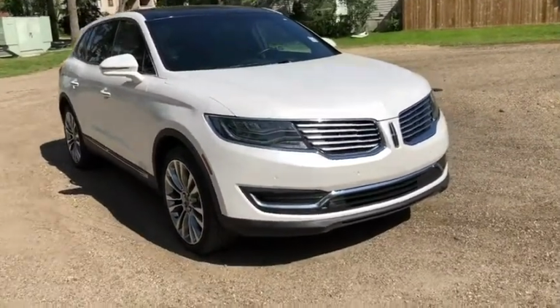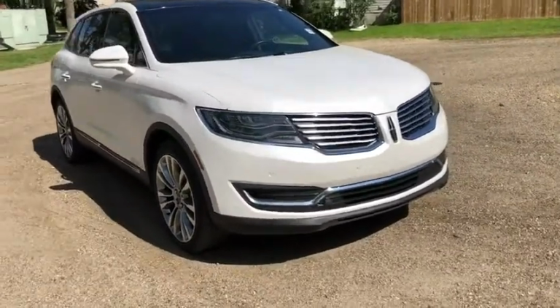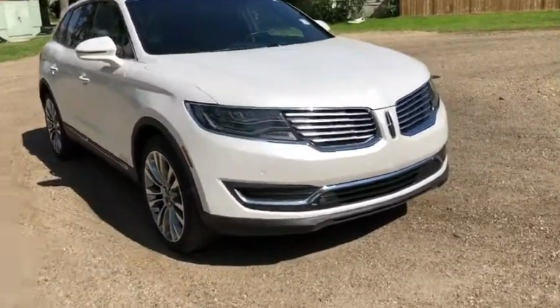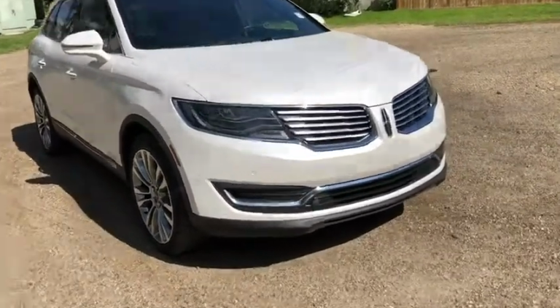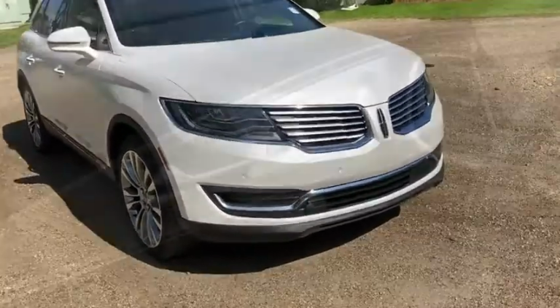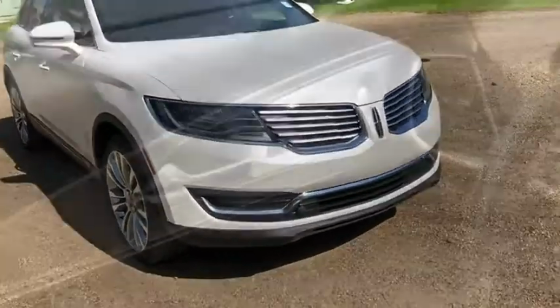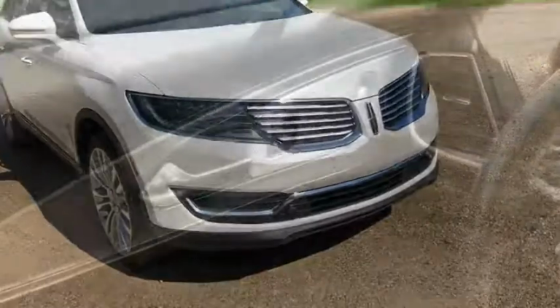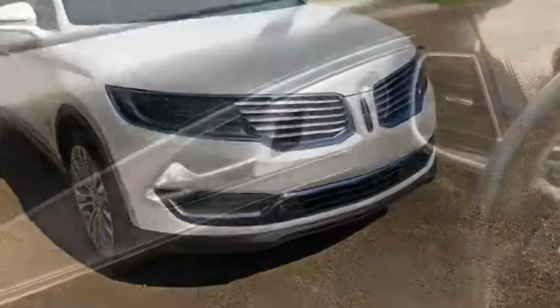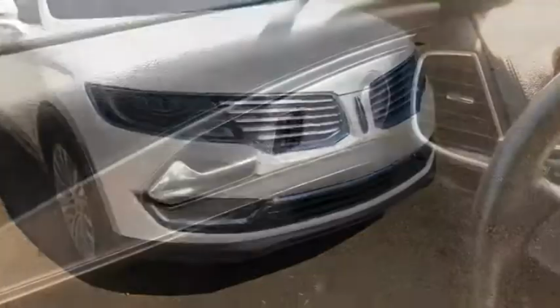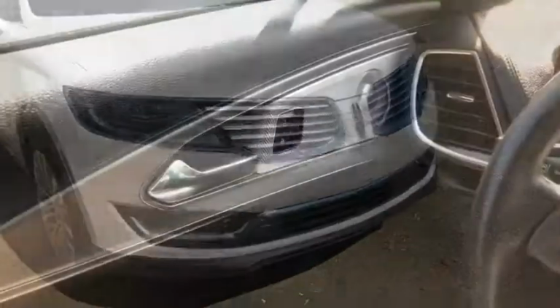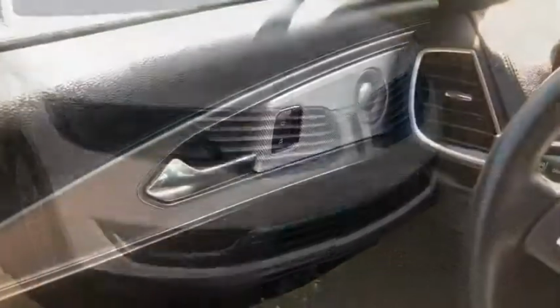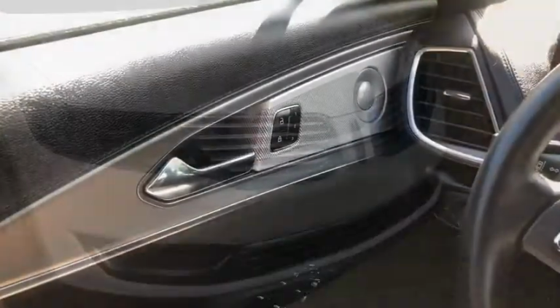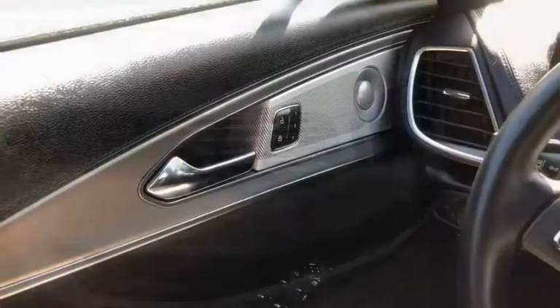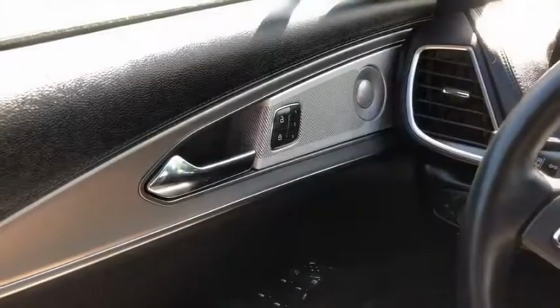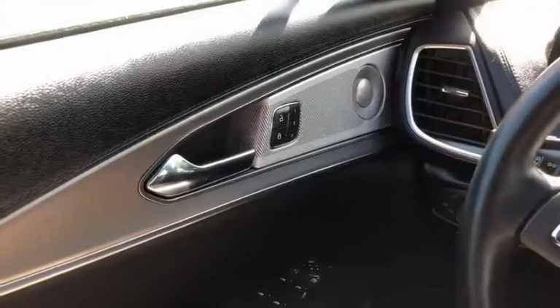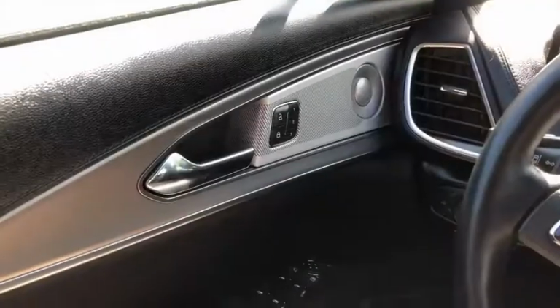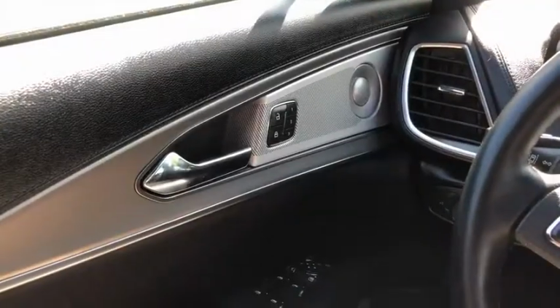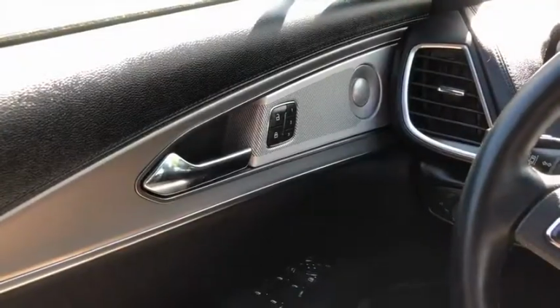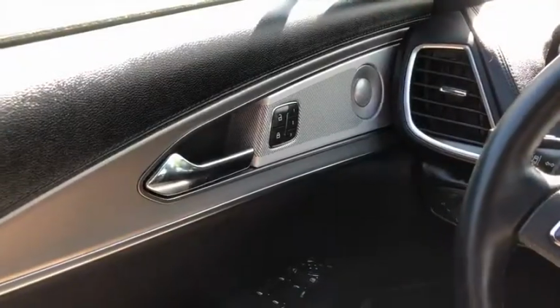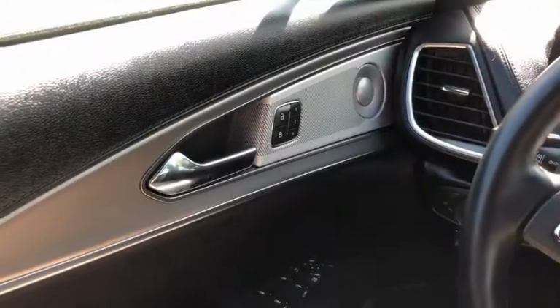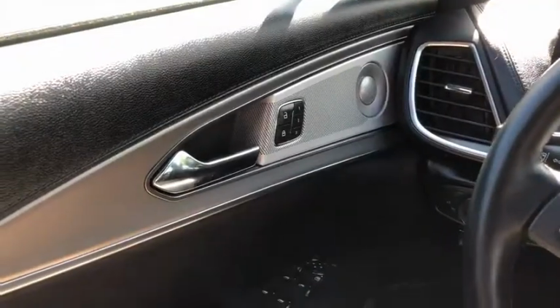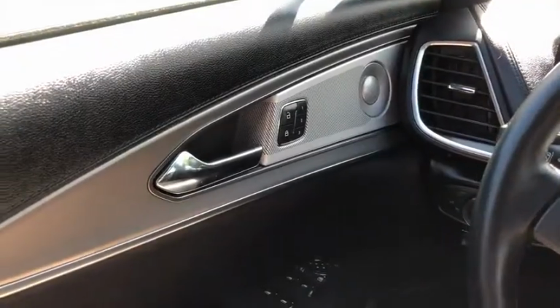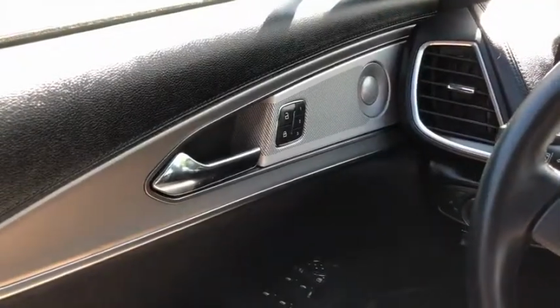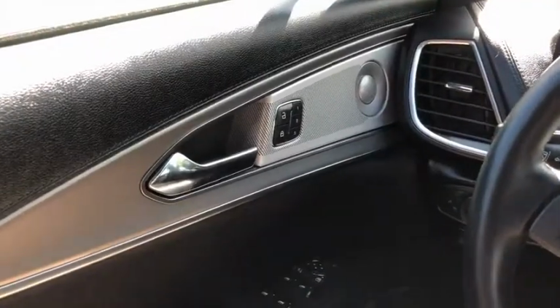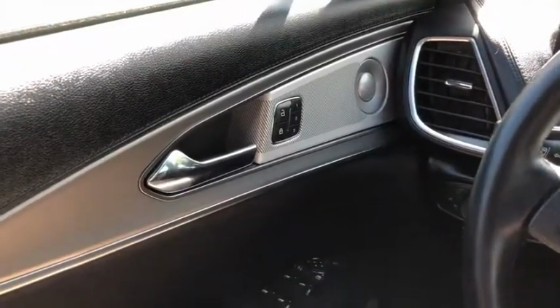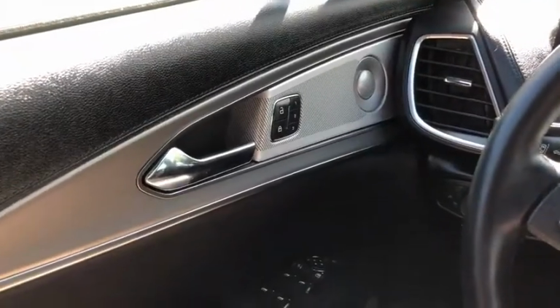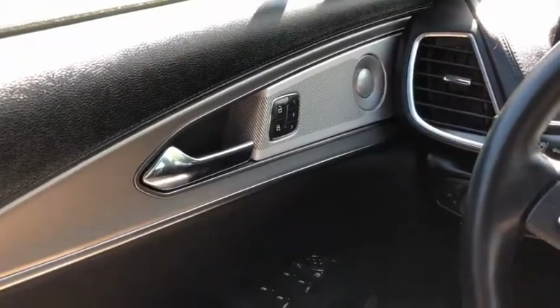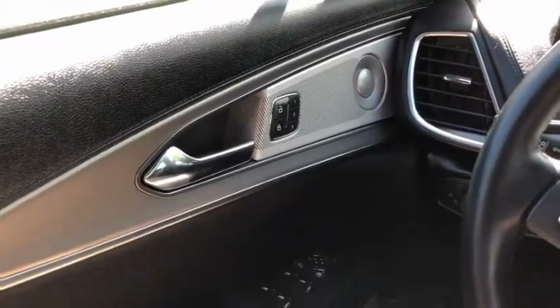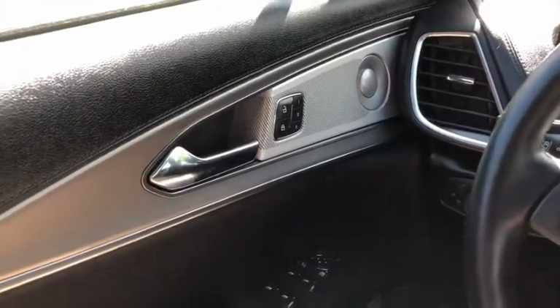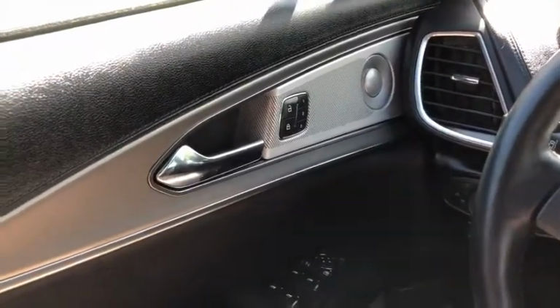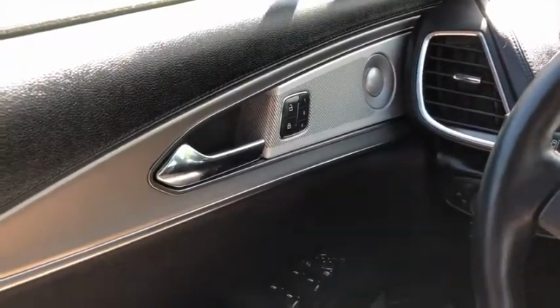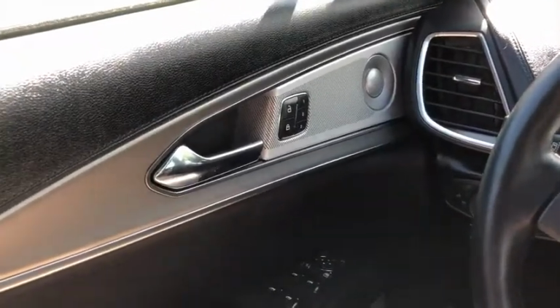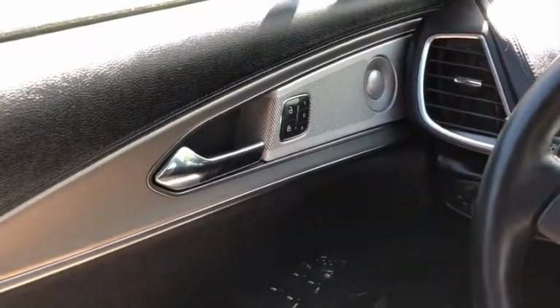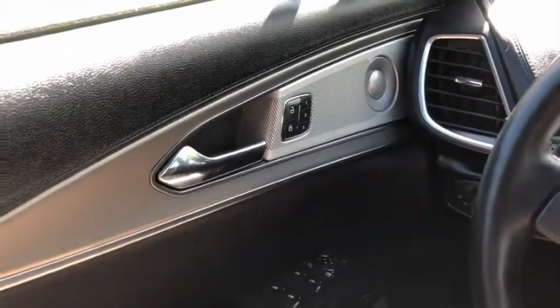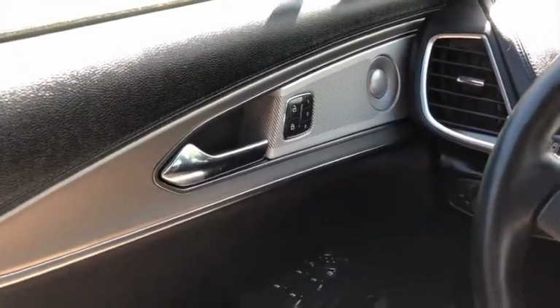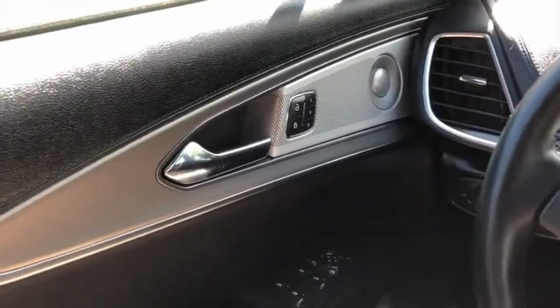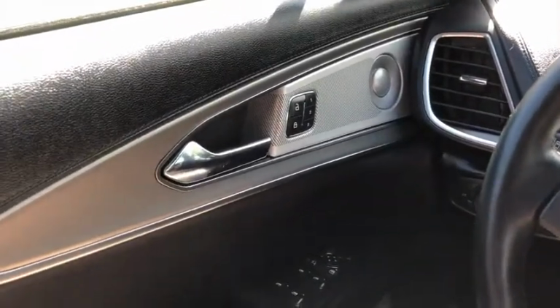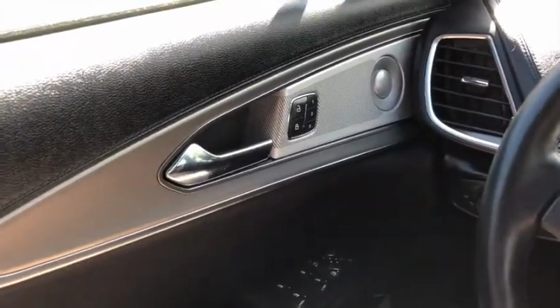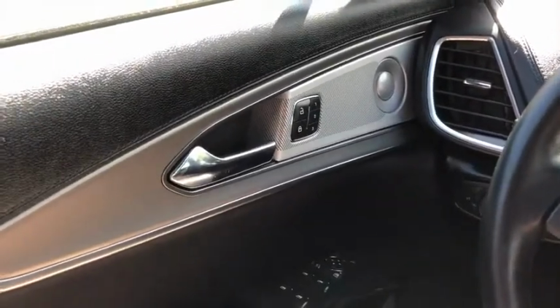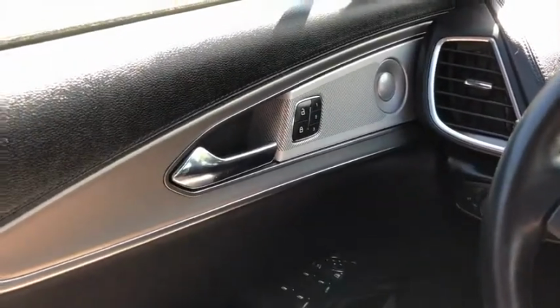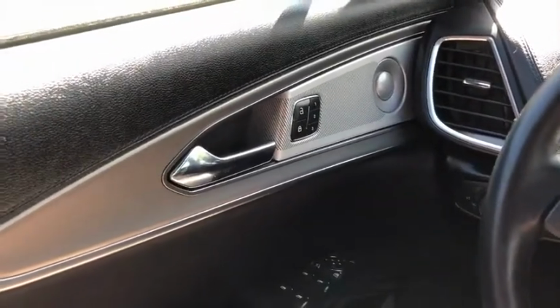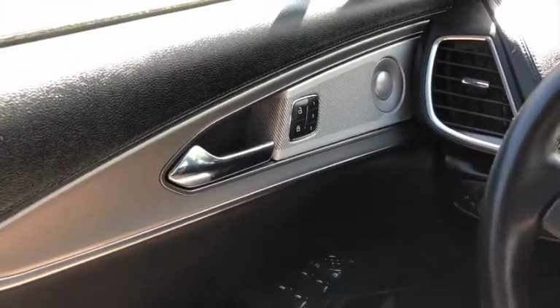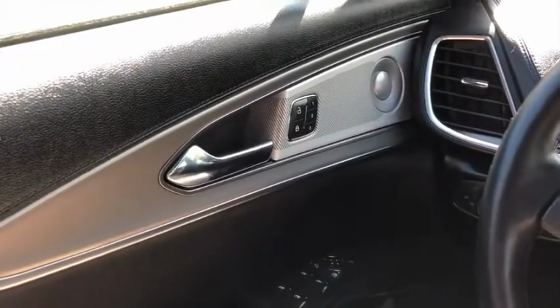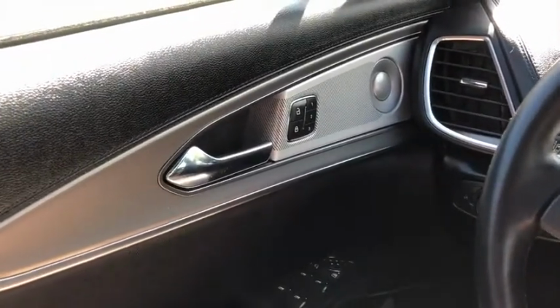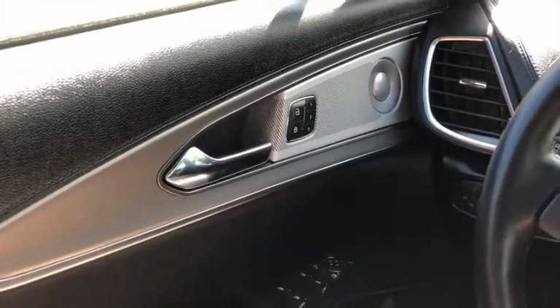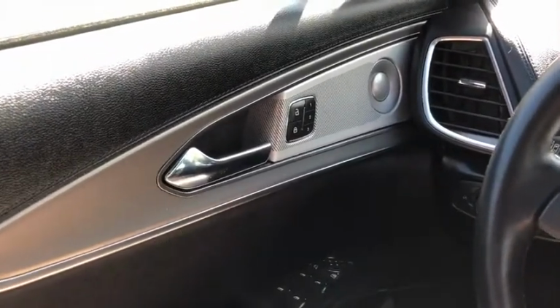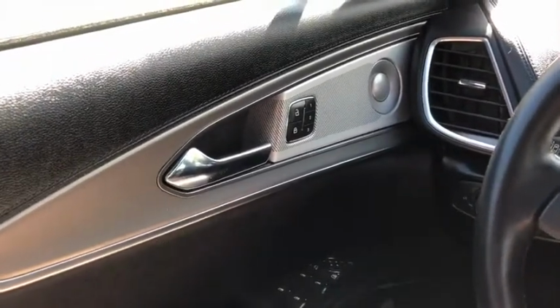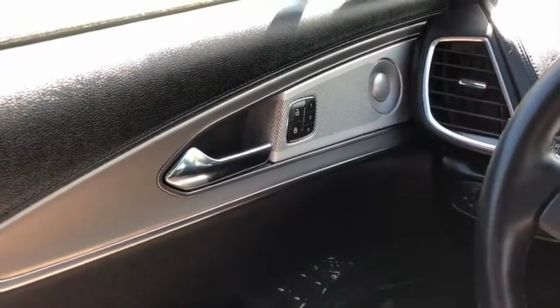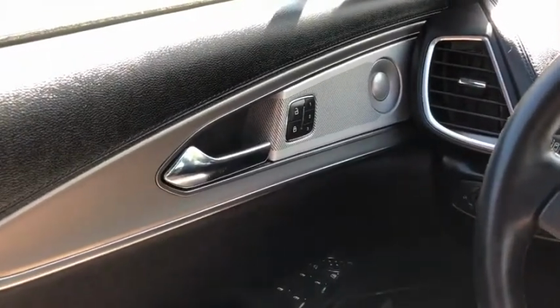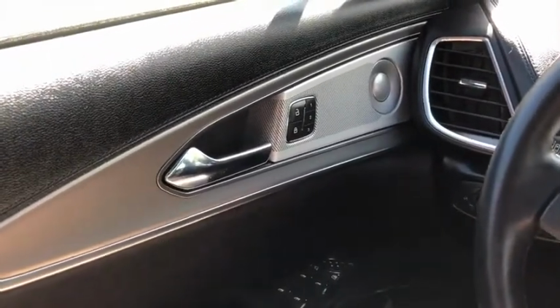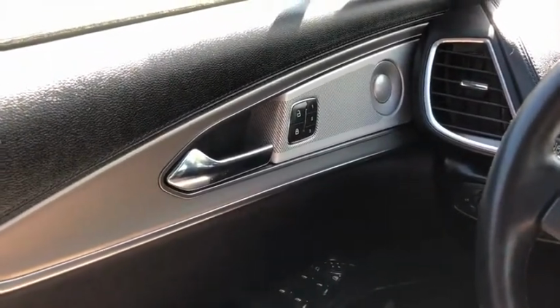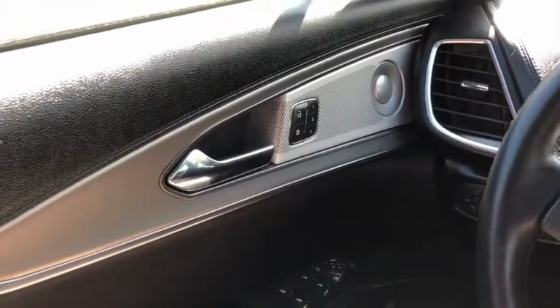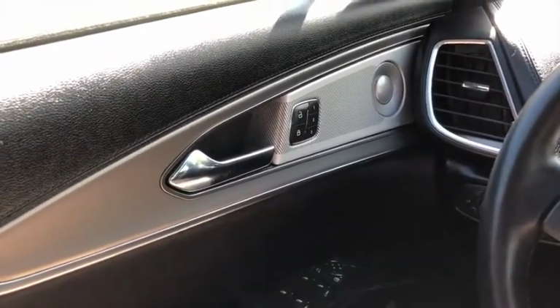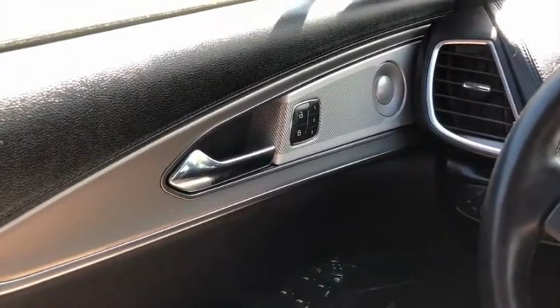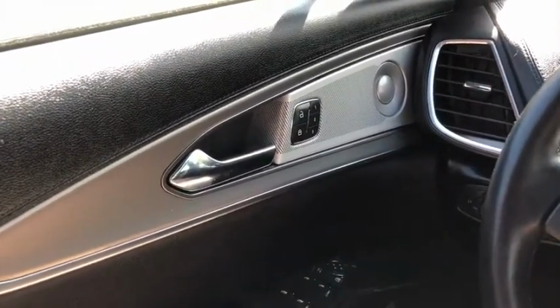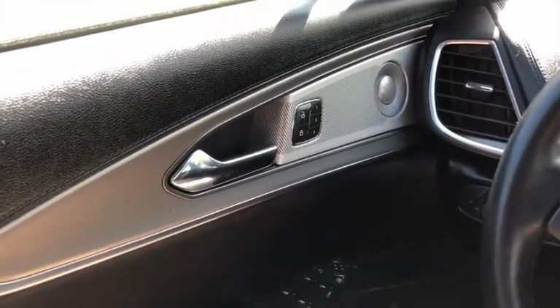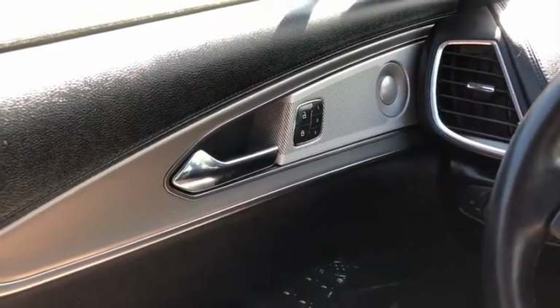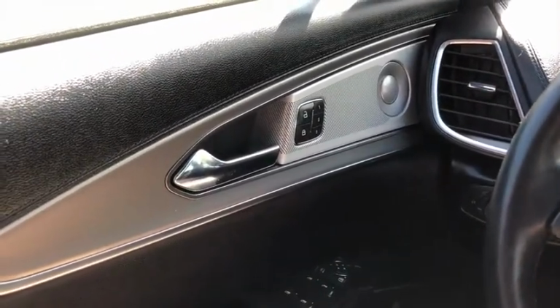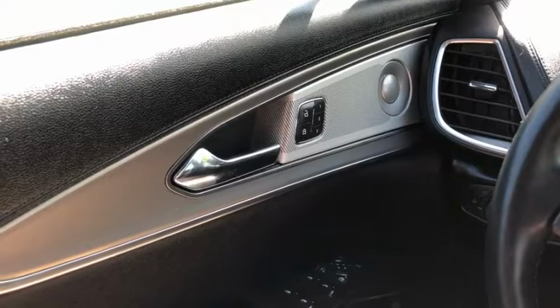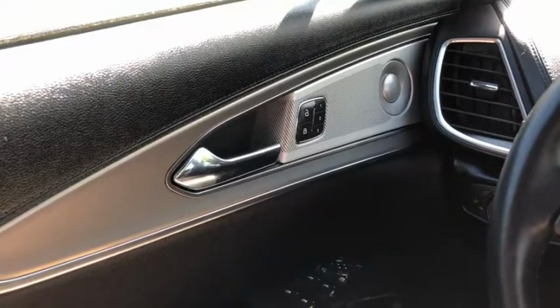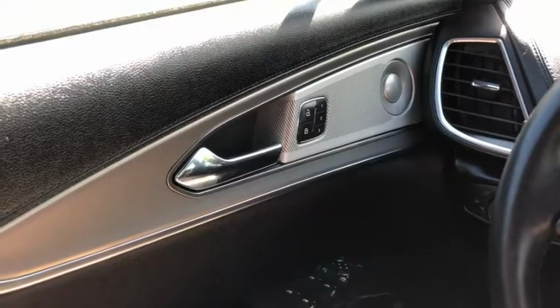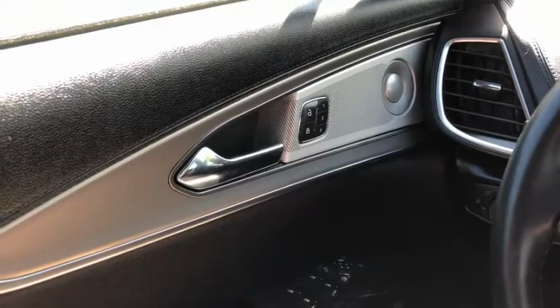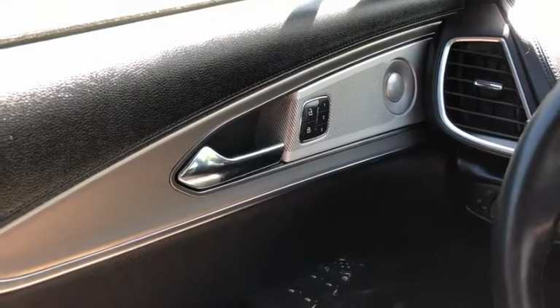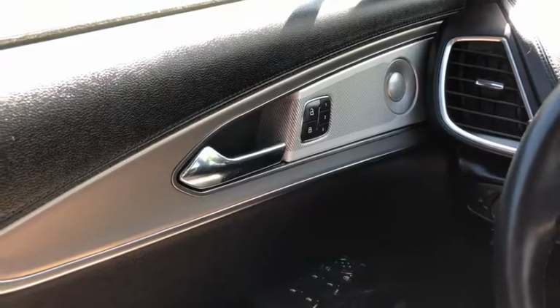Now let's take a look inside. Sitting inside the MKX, we're going to do a quick run through of some of the features as well as go over the interior layout.